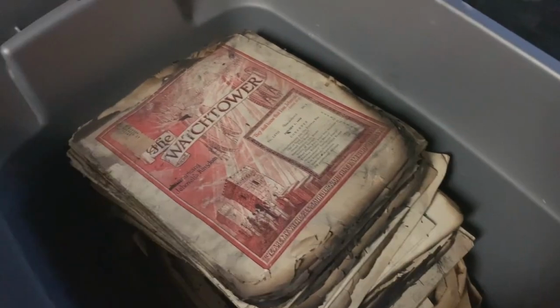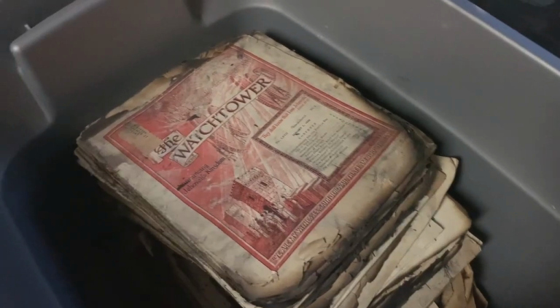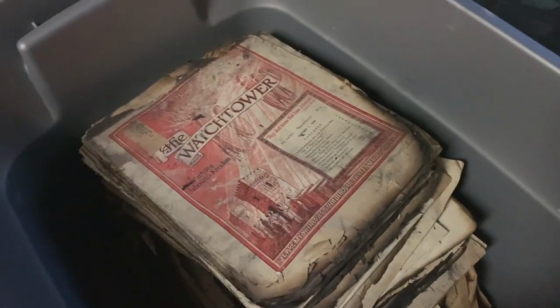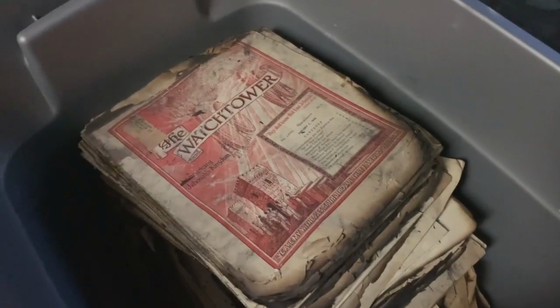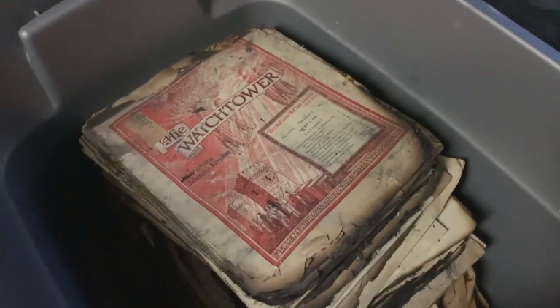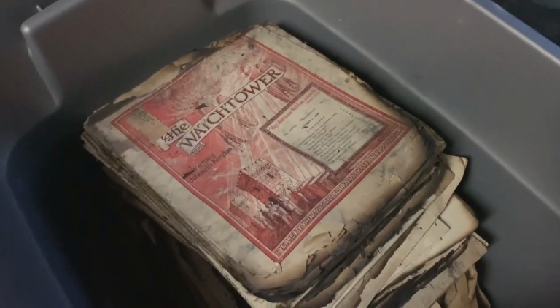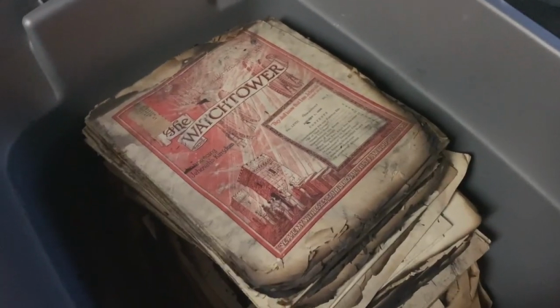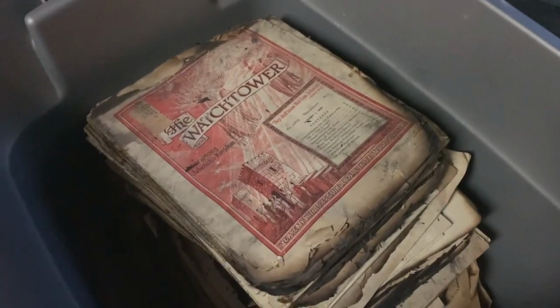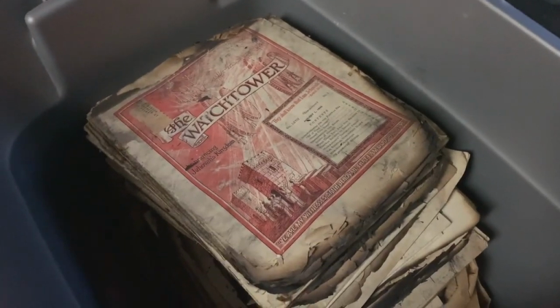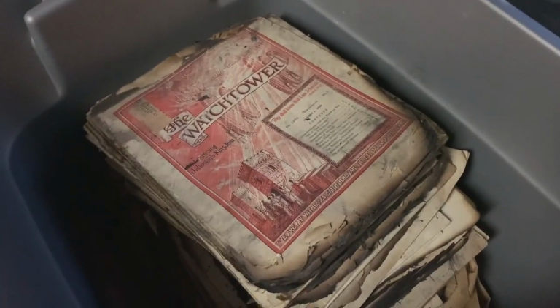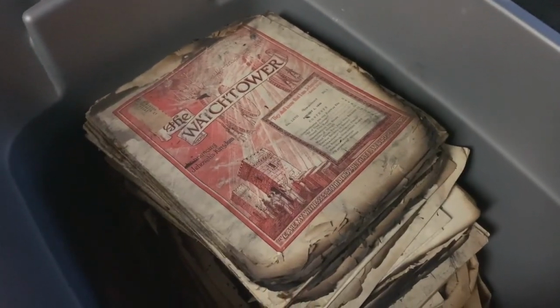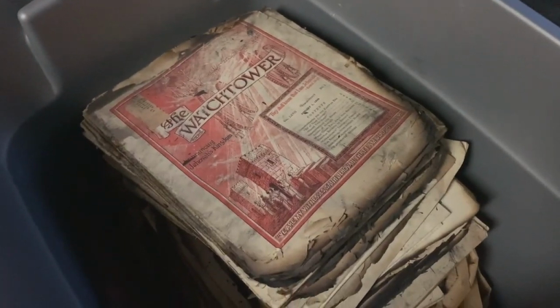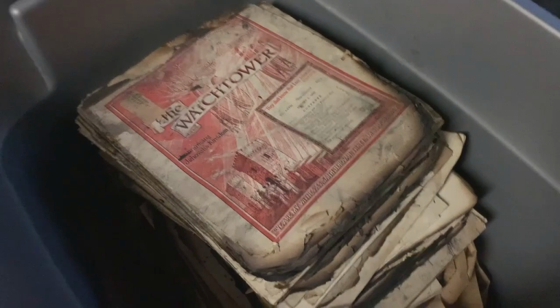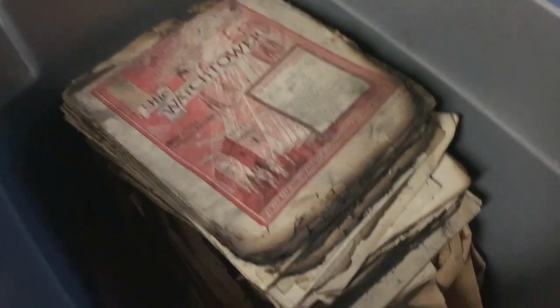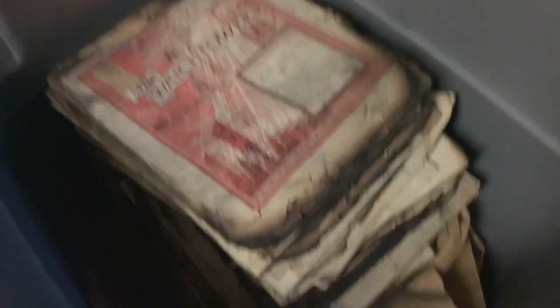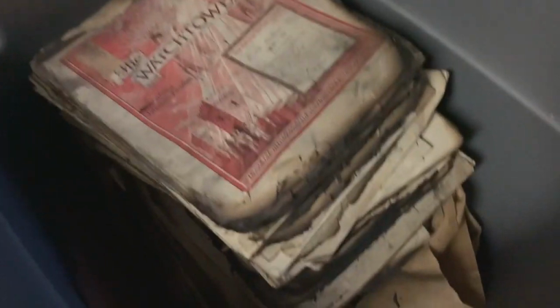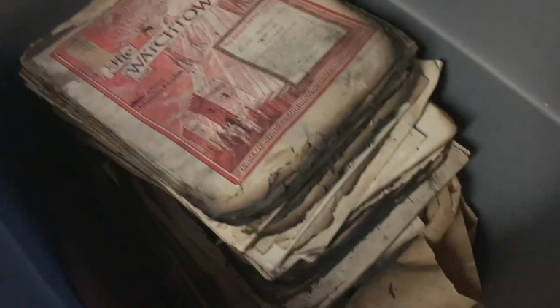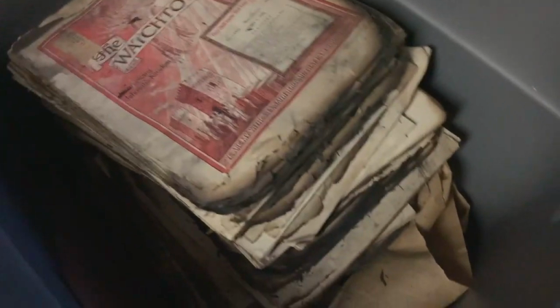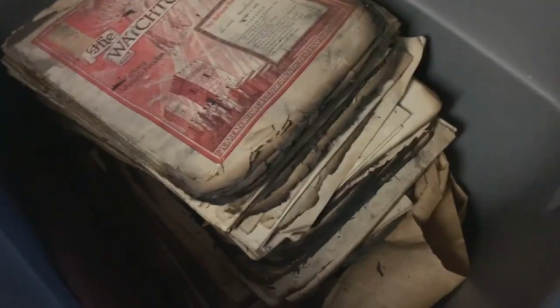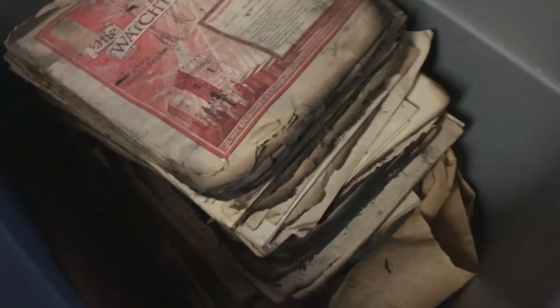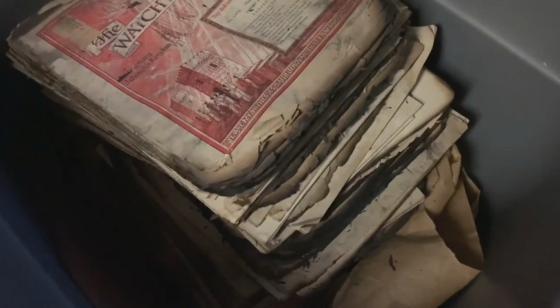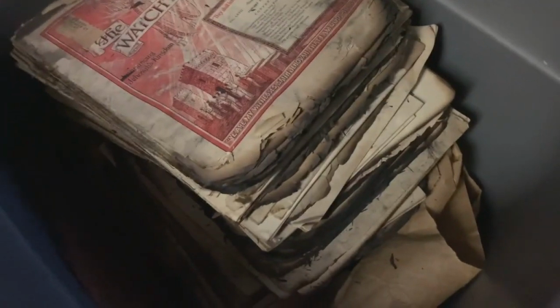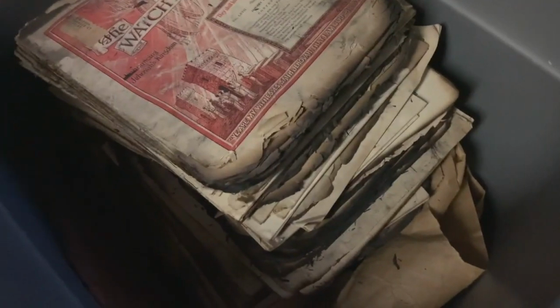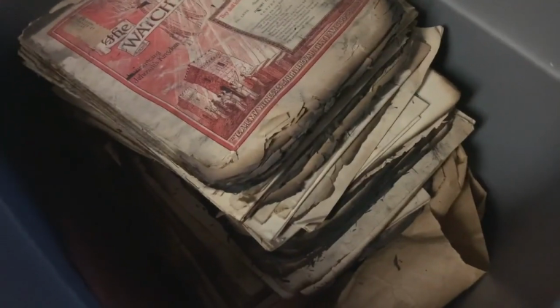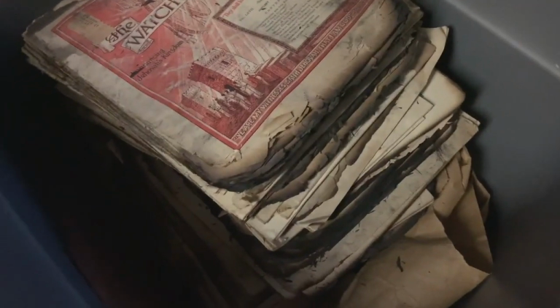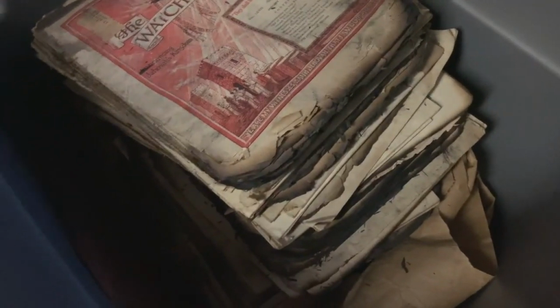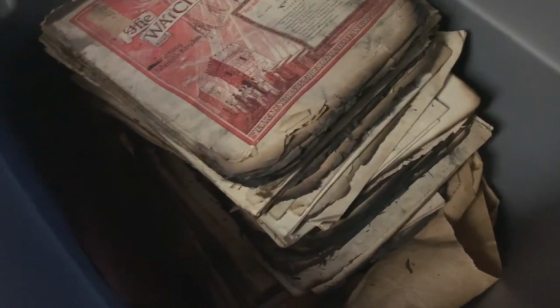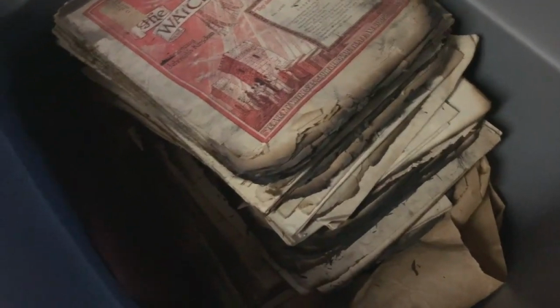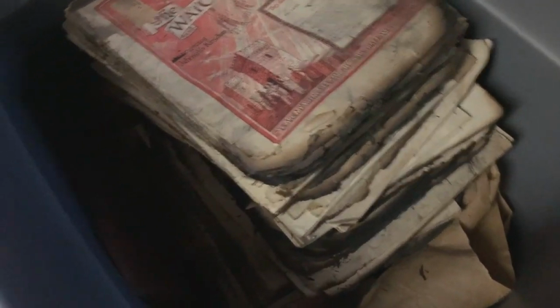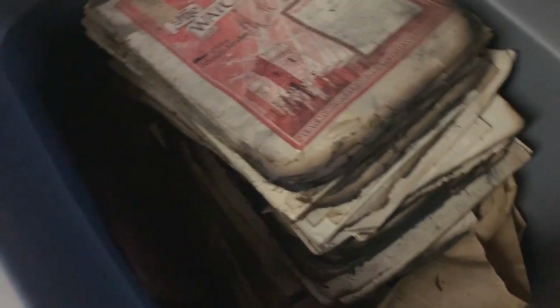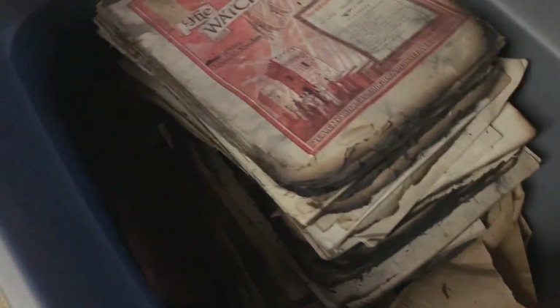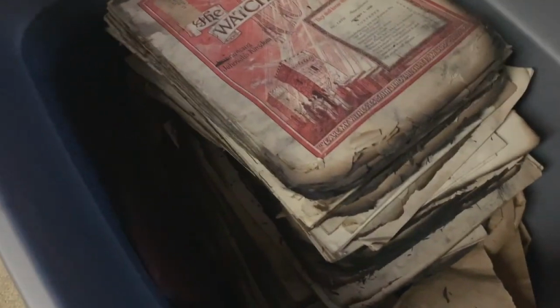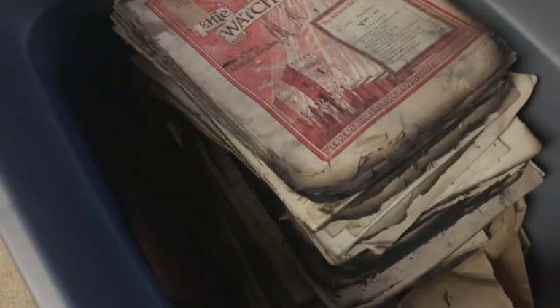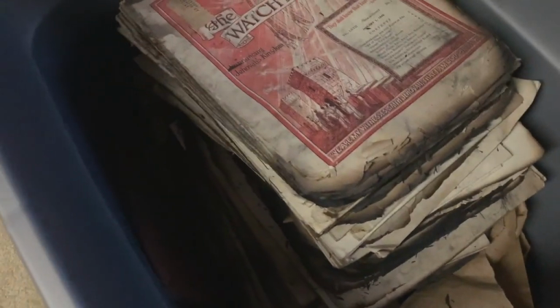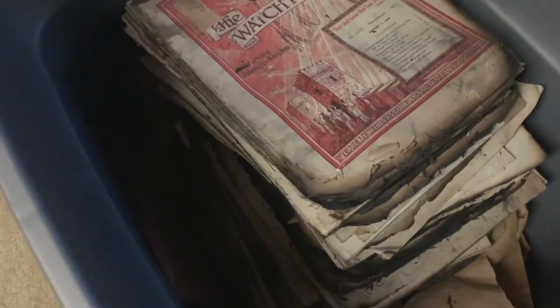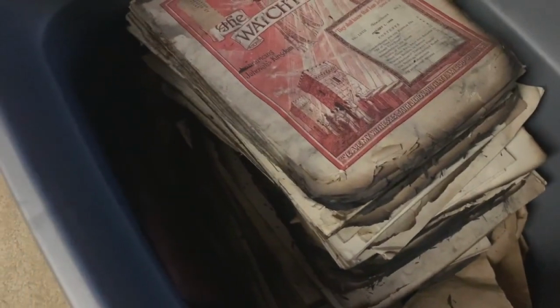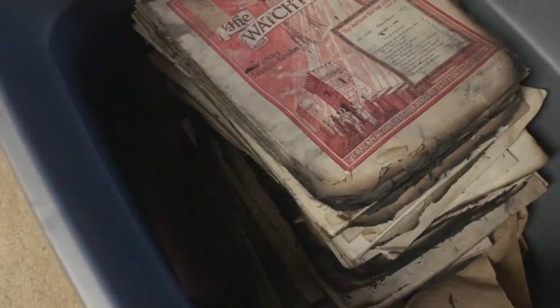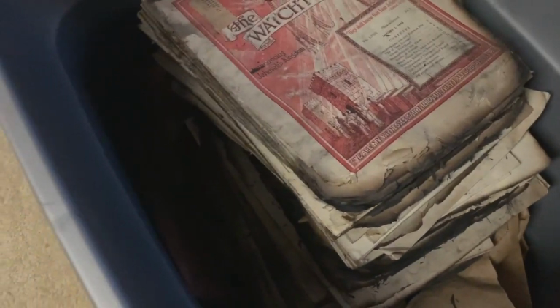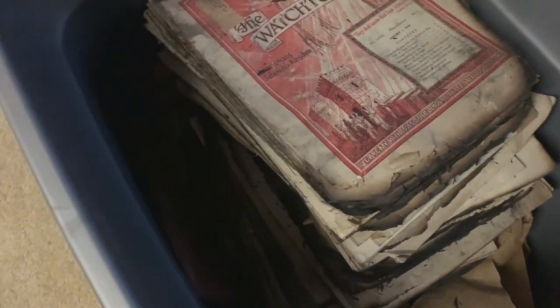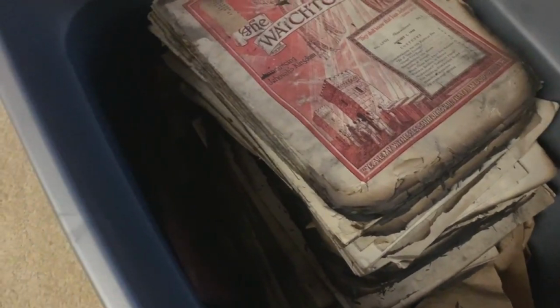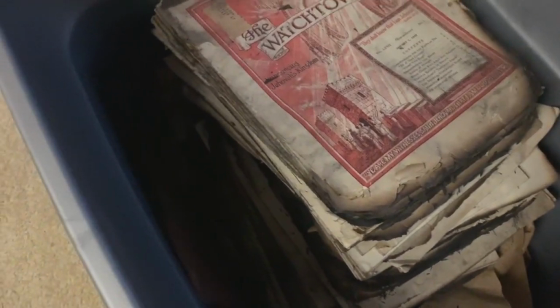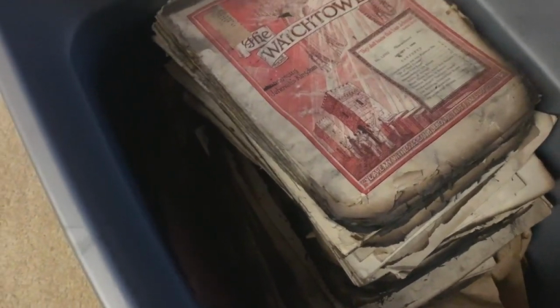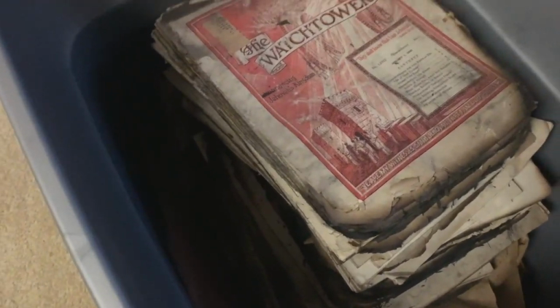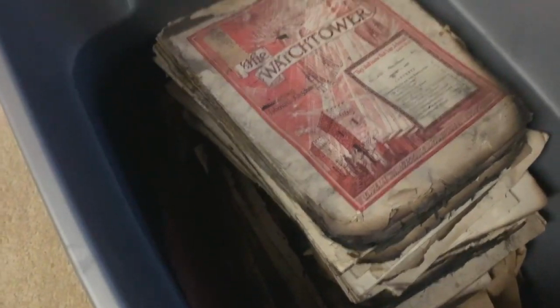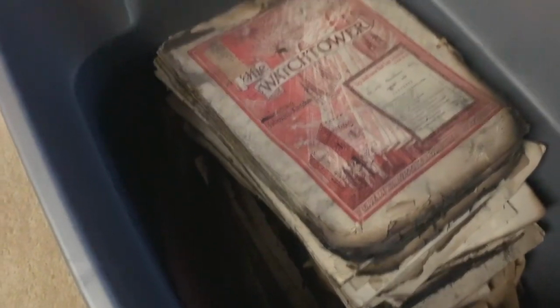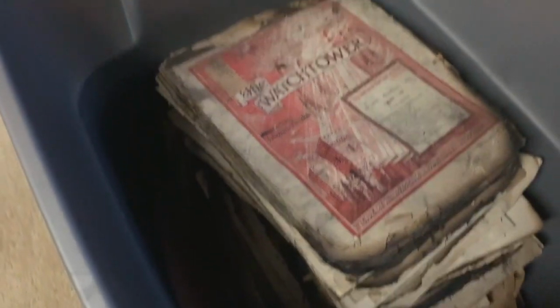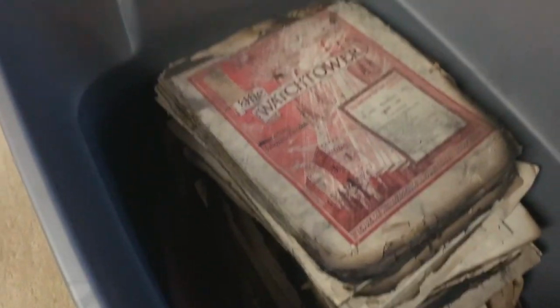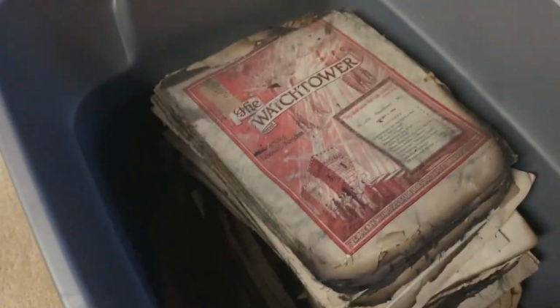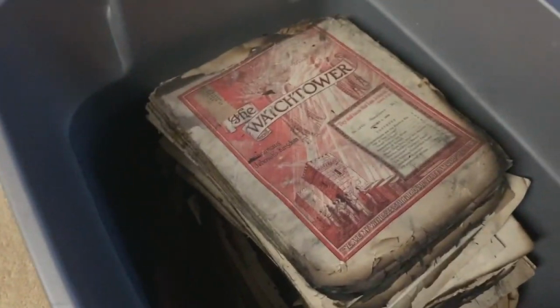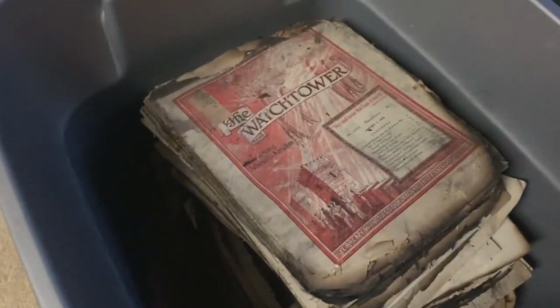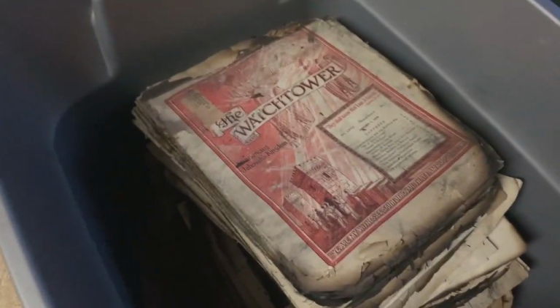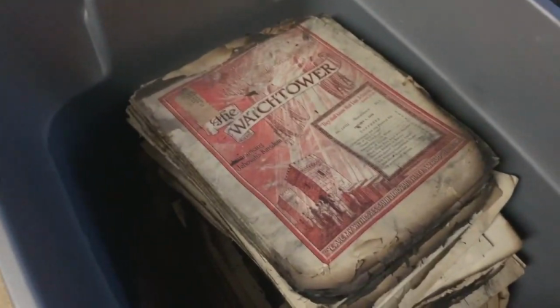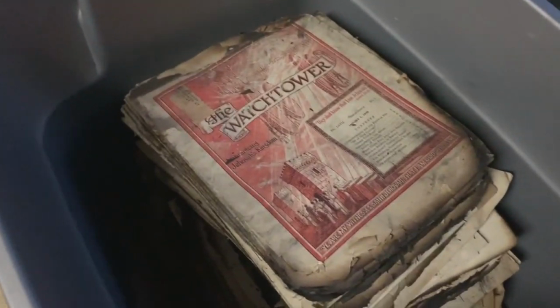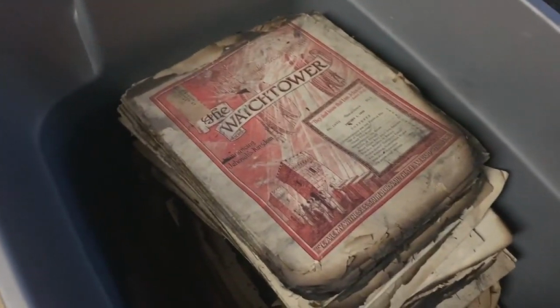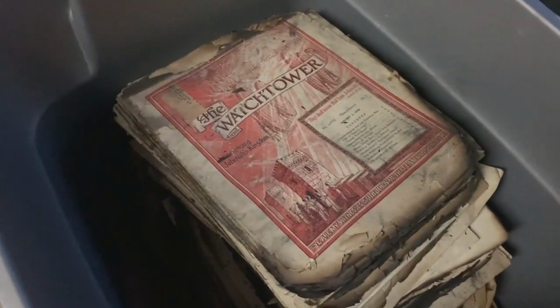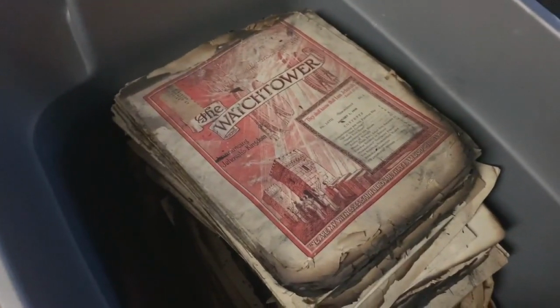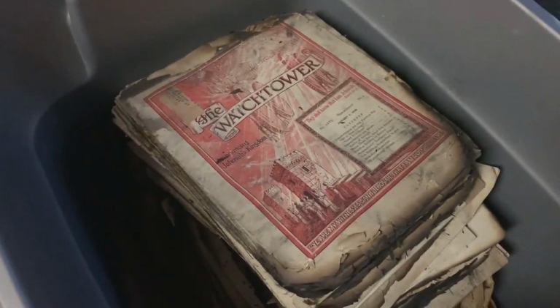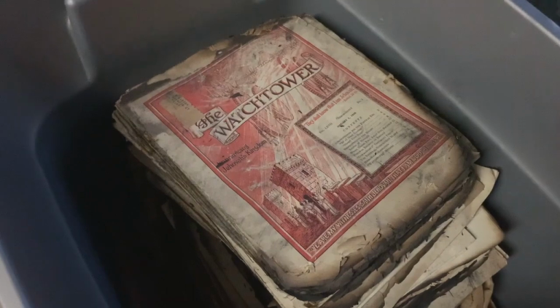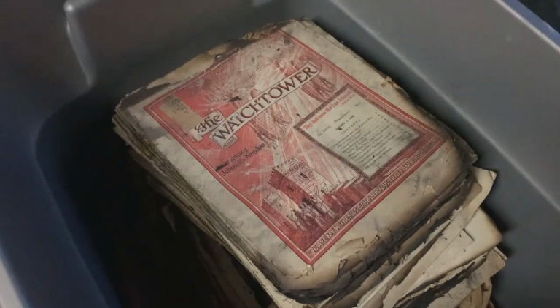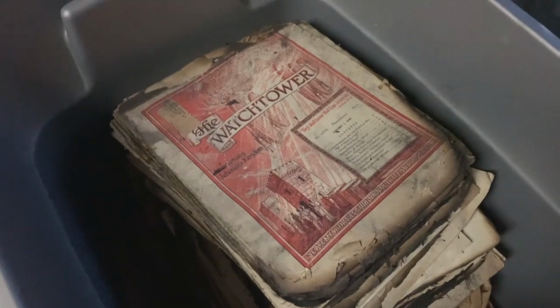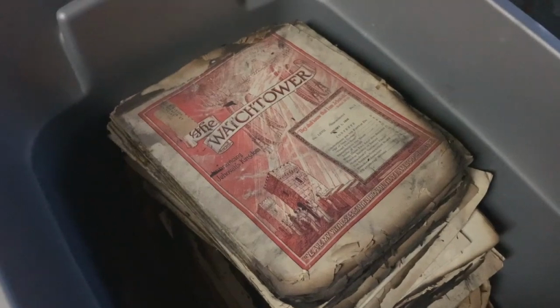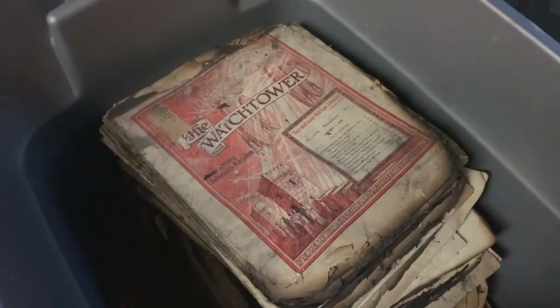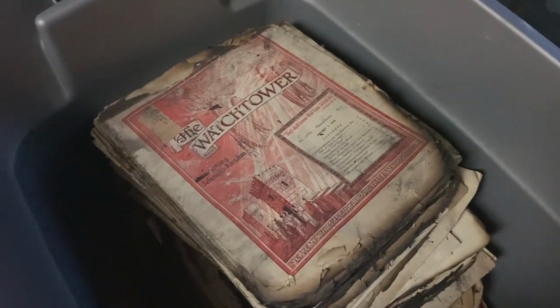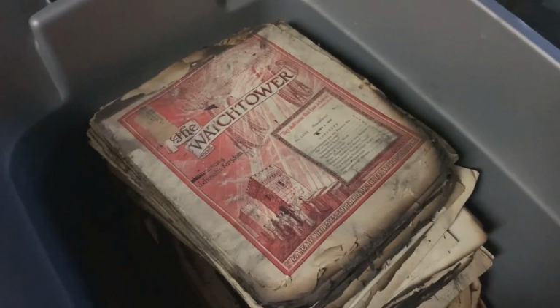Don't know why they went to the trouble of rescuing the Watchtowers, but they did. Are these worth anything? Does anybody want partially burned Watchtowers? Should I make an art project out of them?